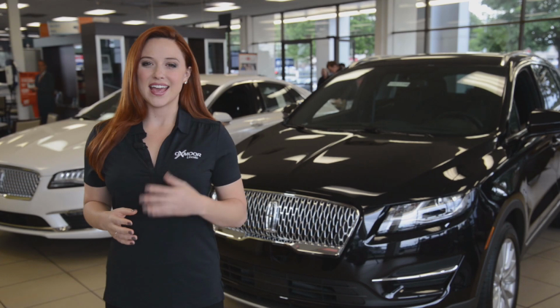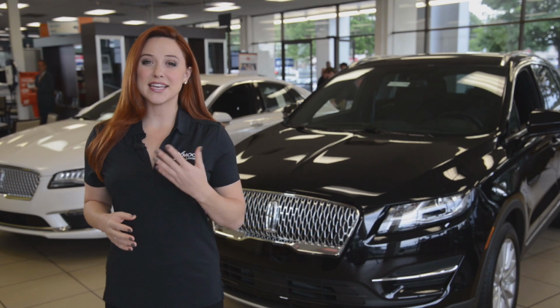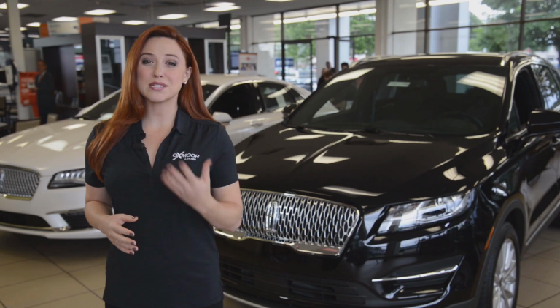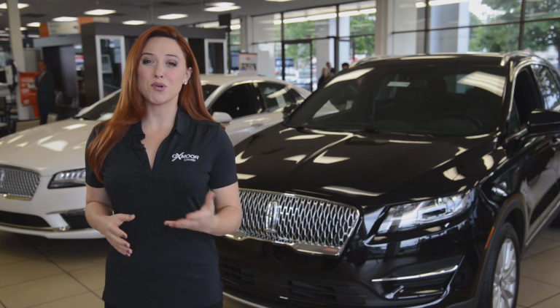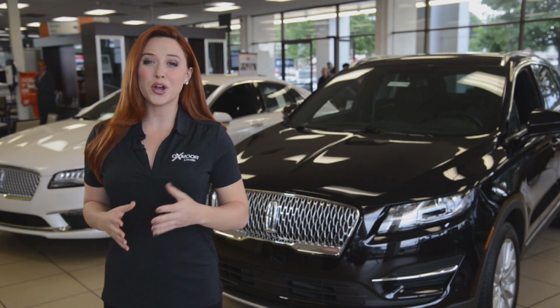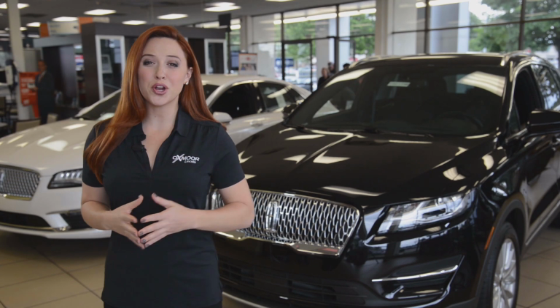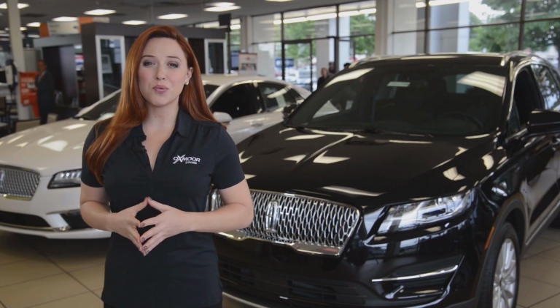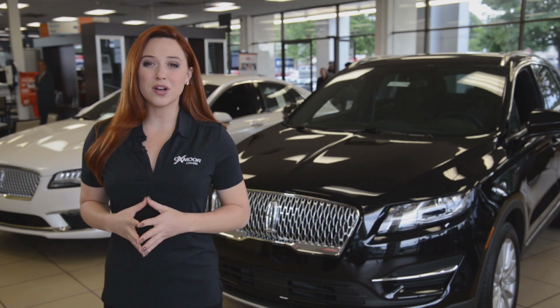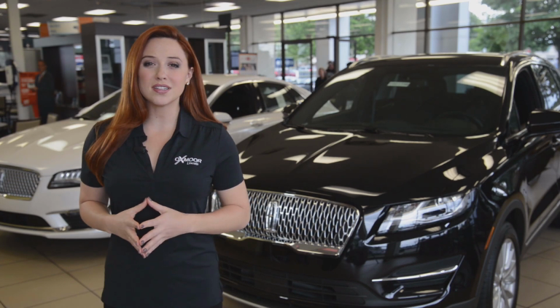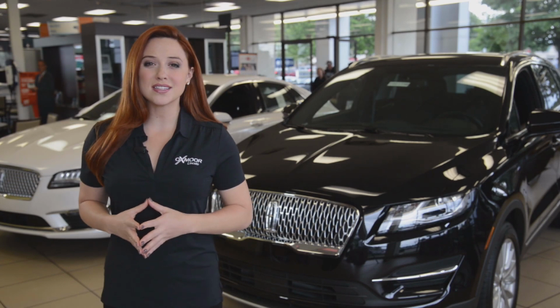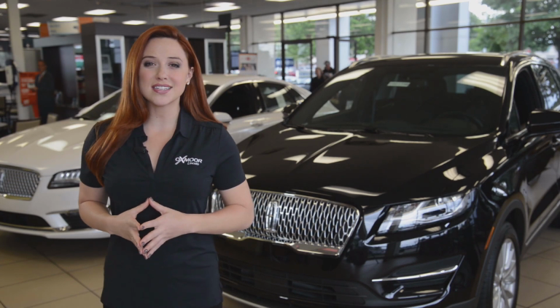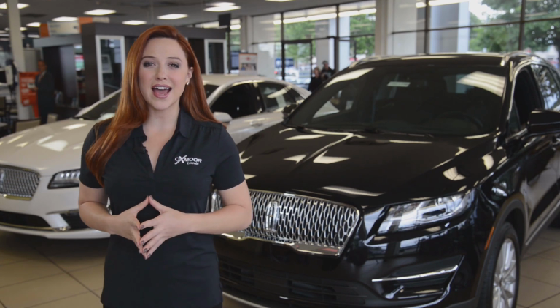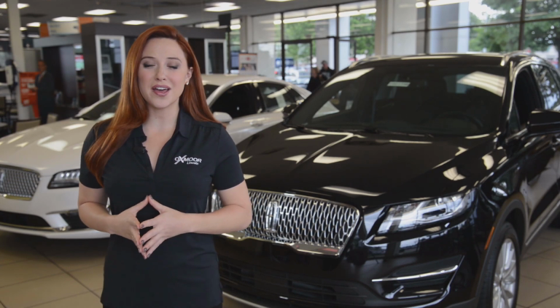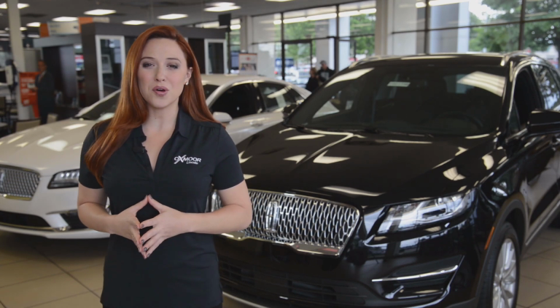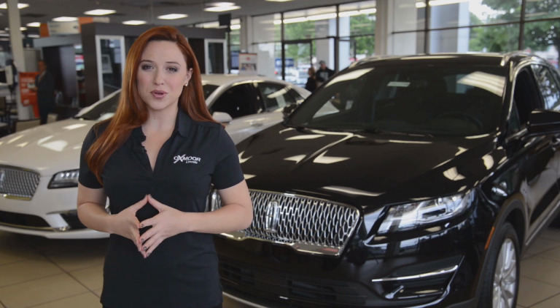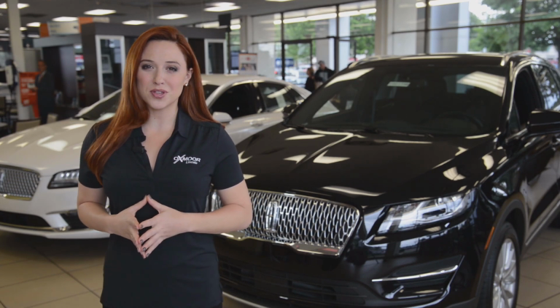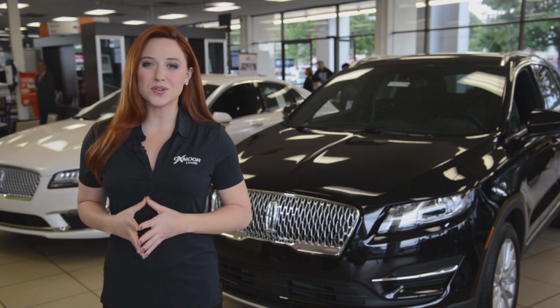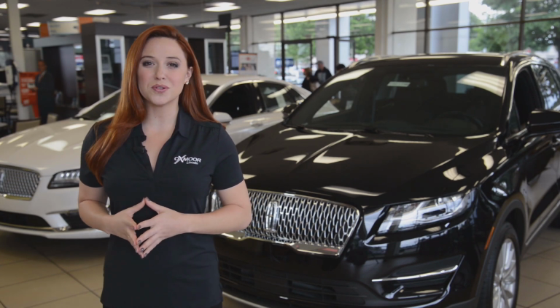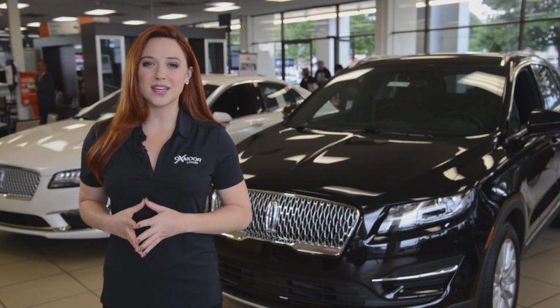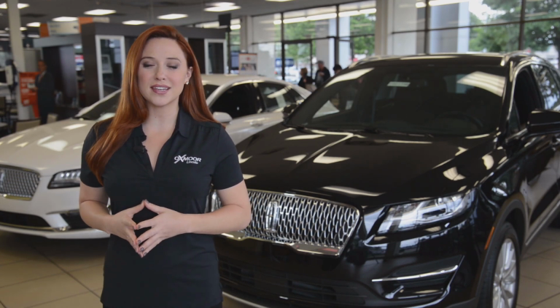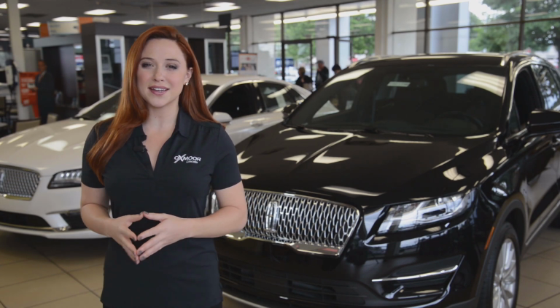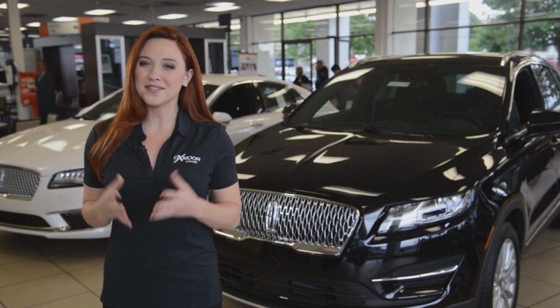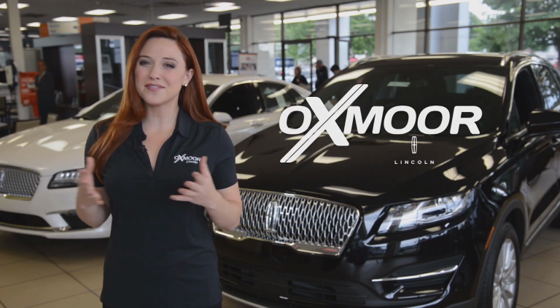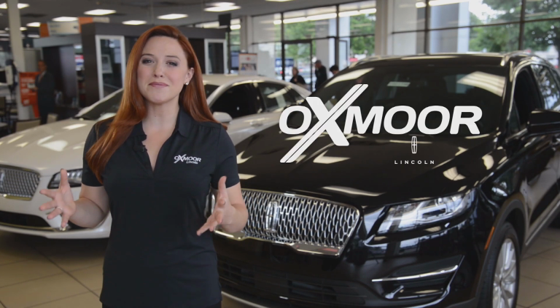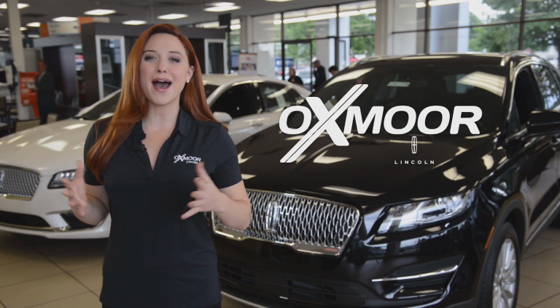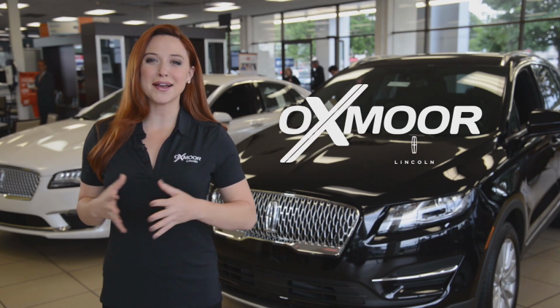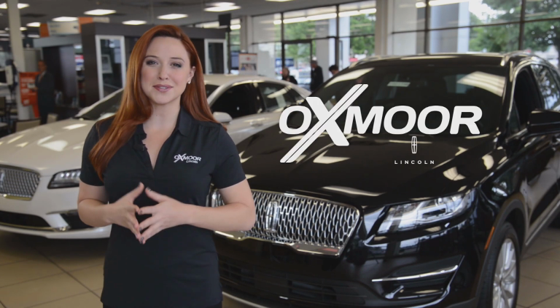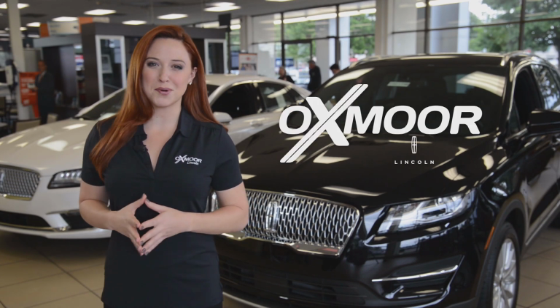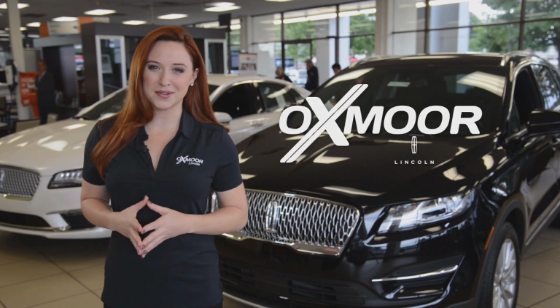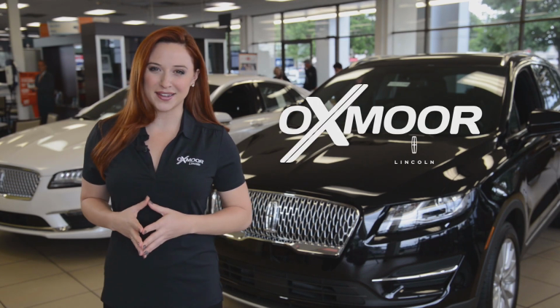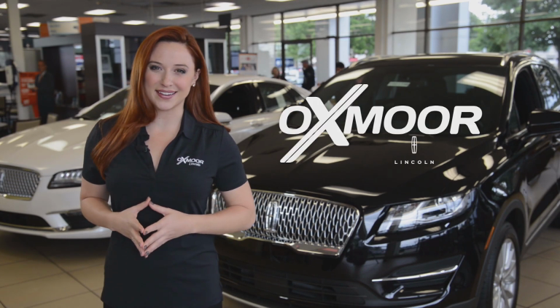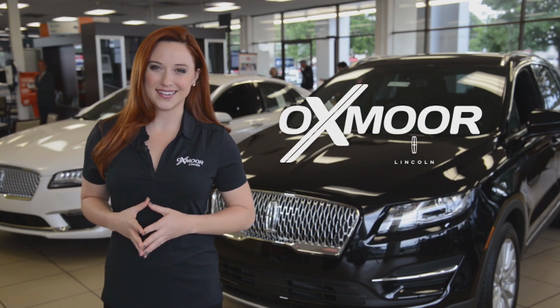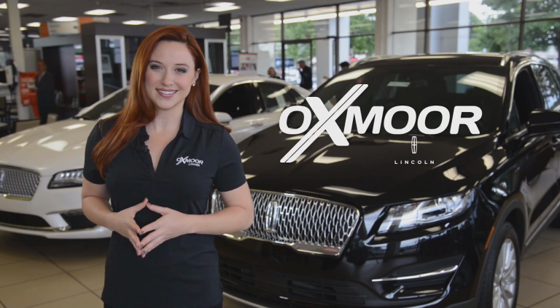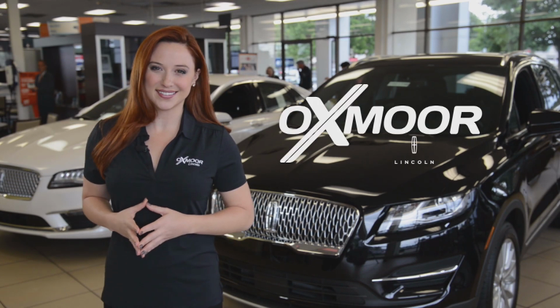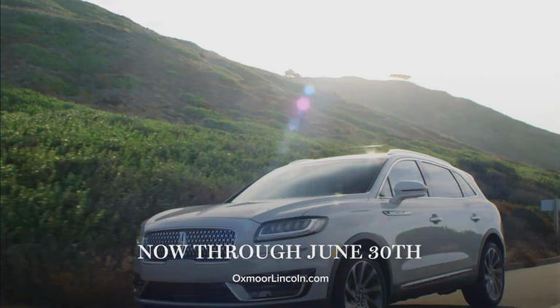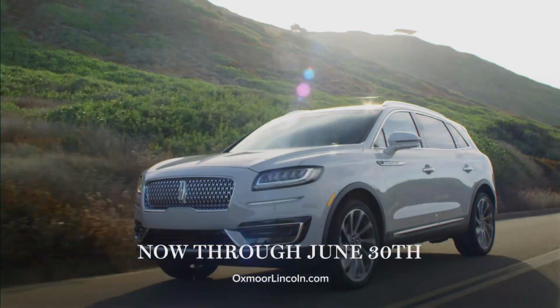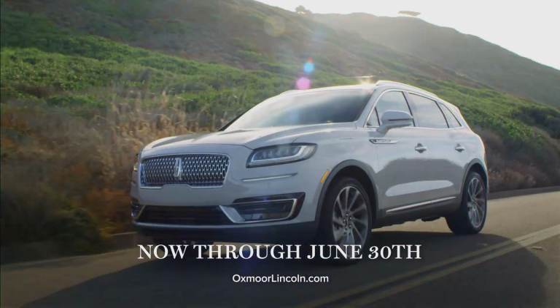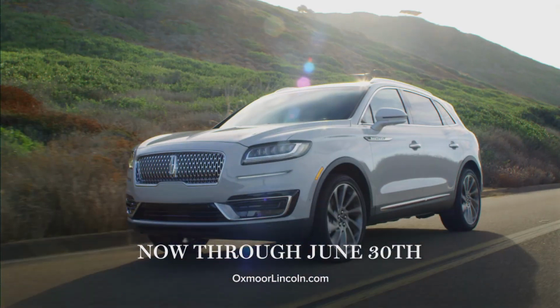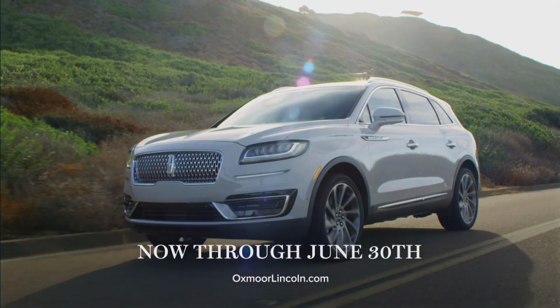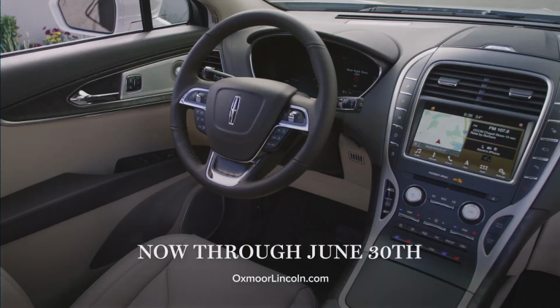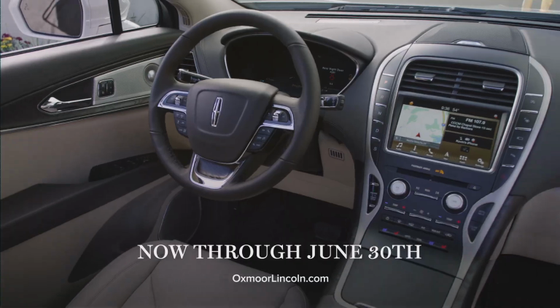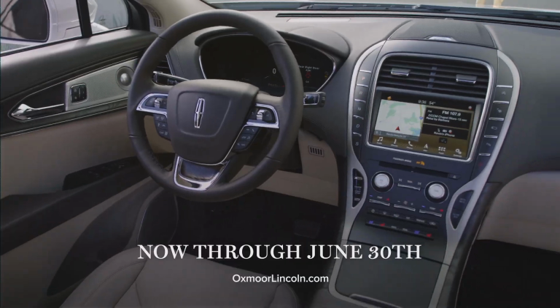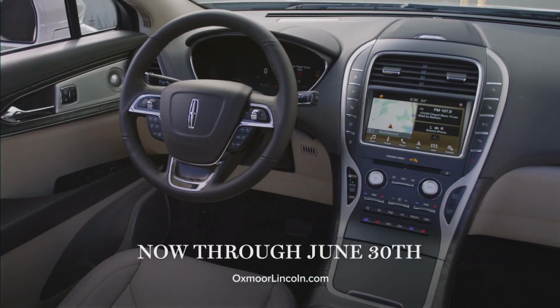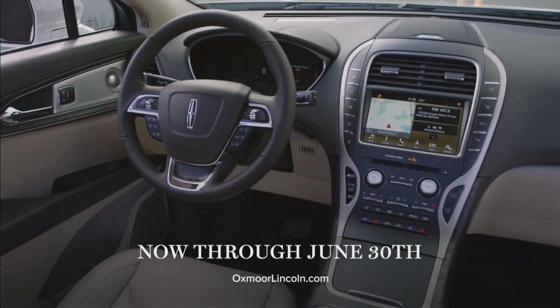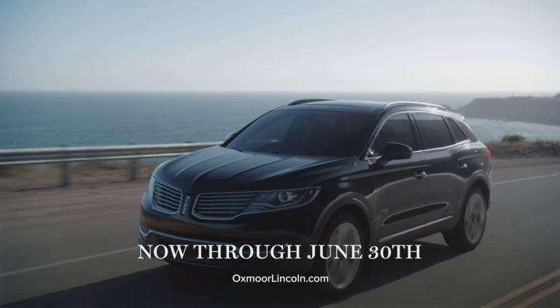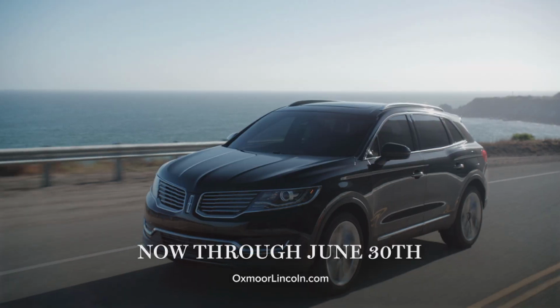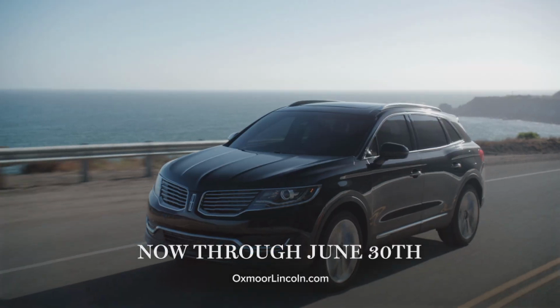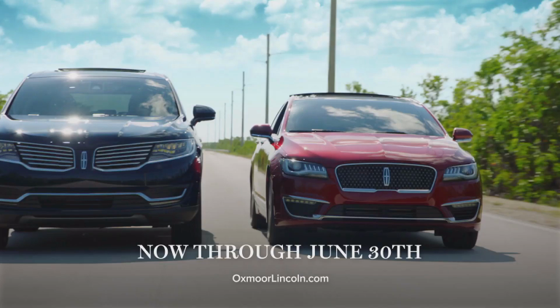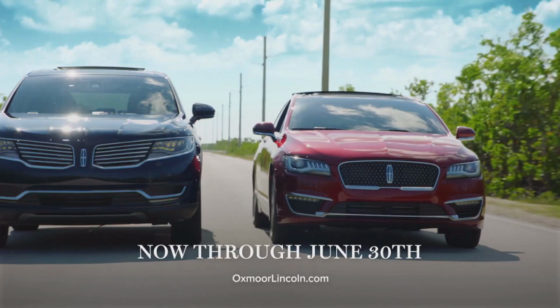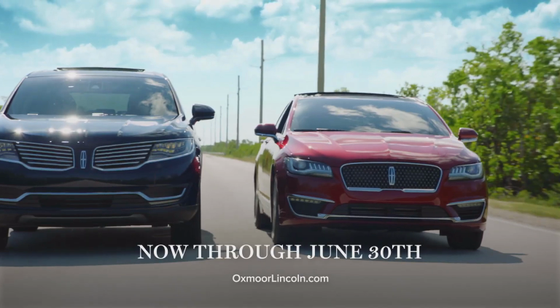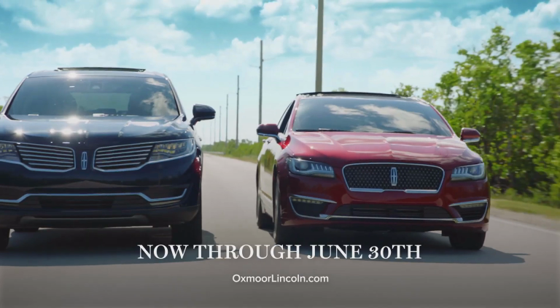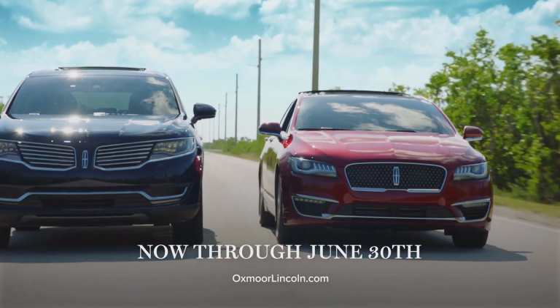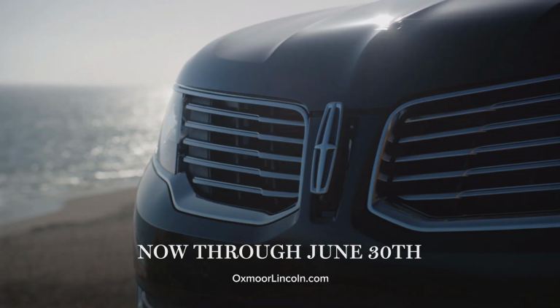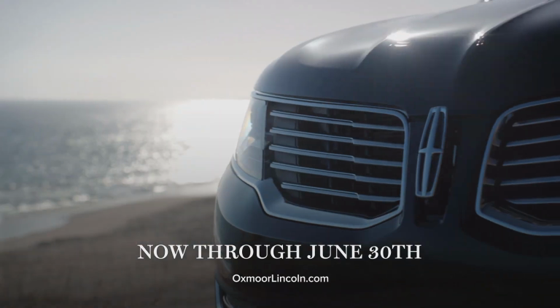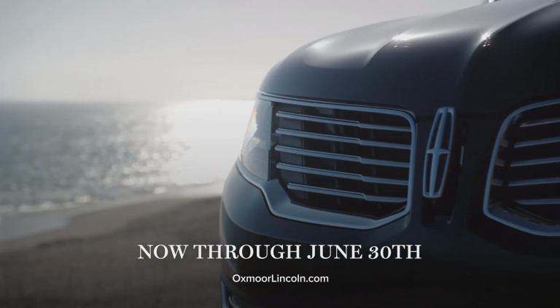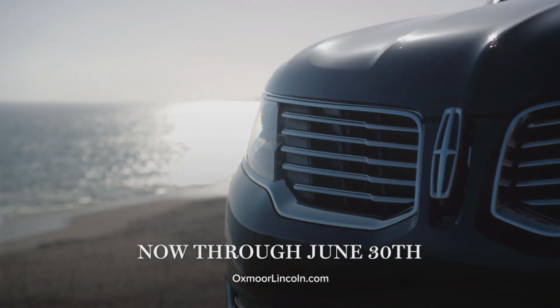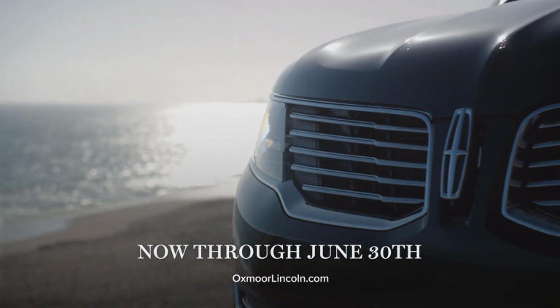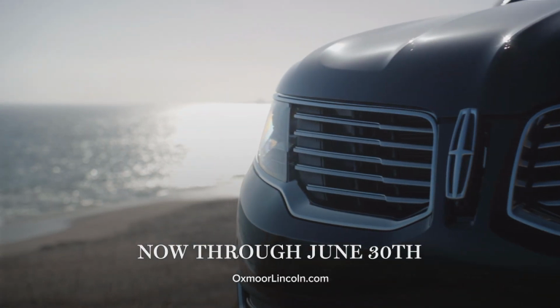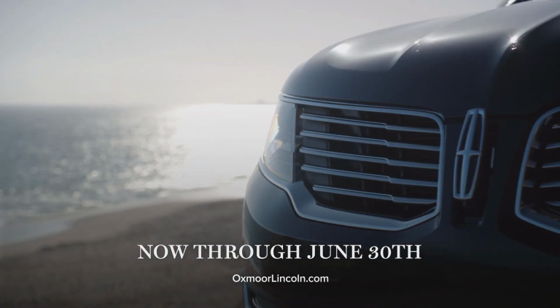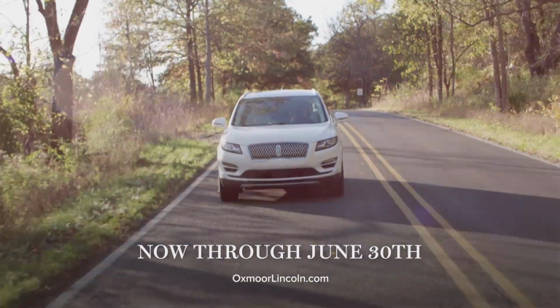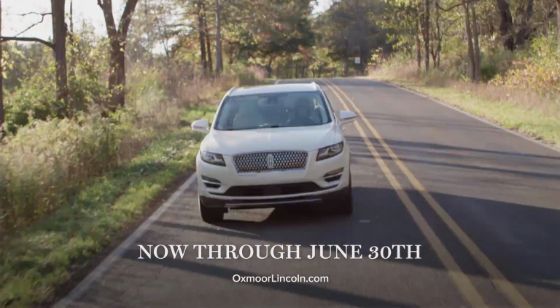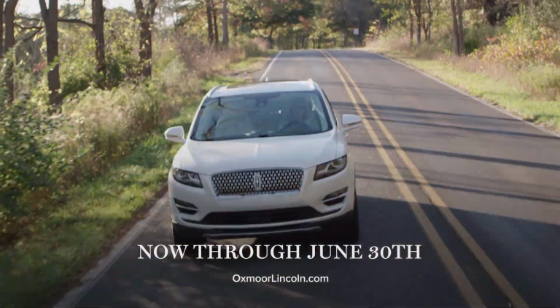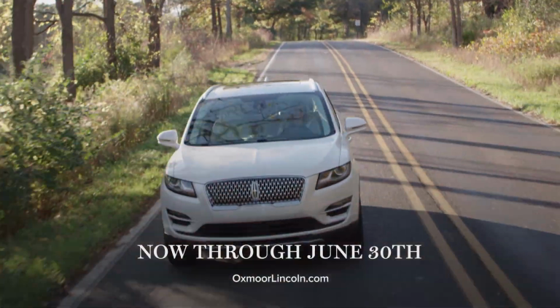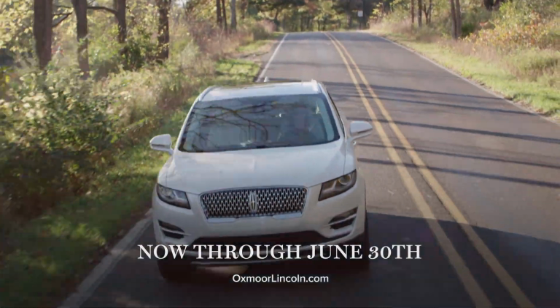Explore your world in style with the new Lincoln from Oxmoor Lincoln. Get exceptional offers on the full Lincoln lineup now through June 30th.